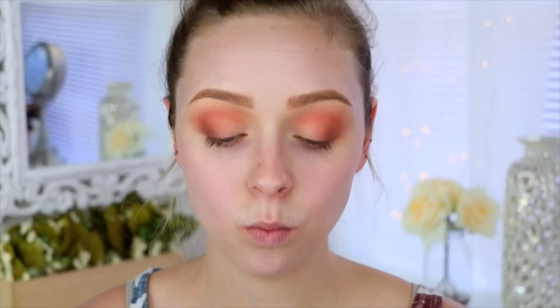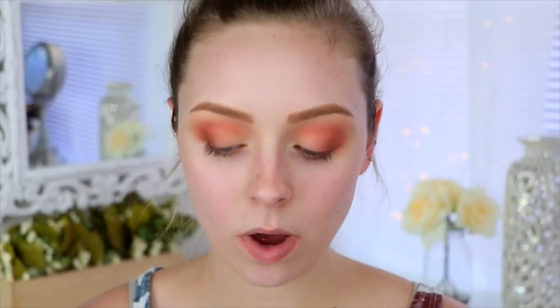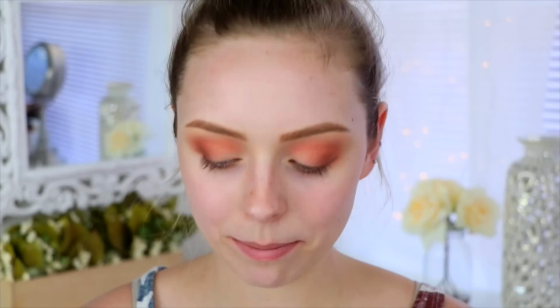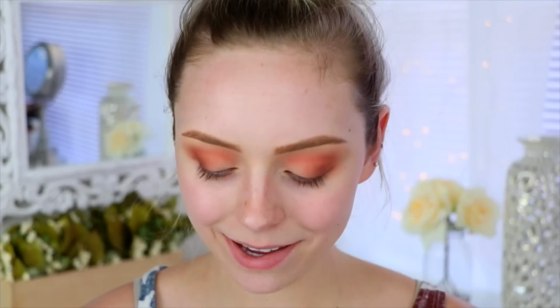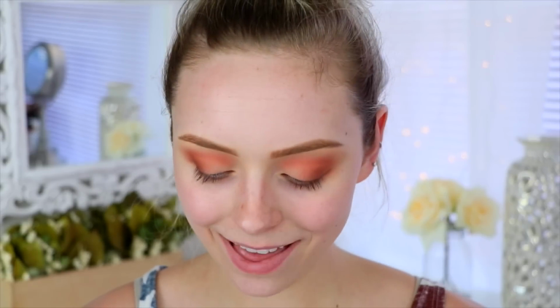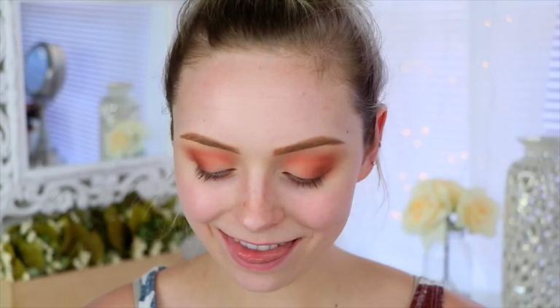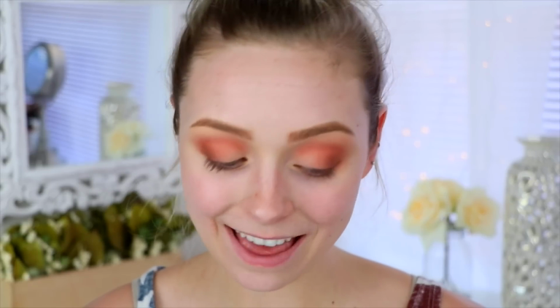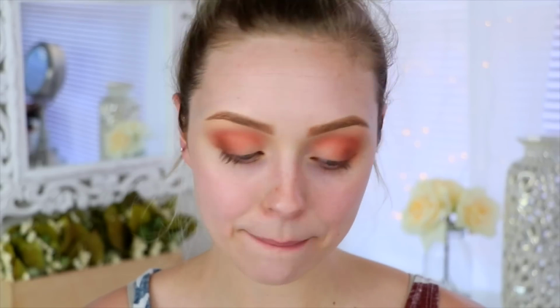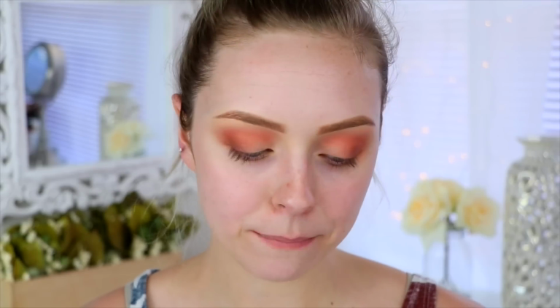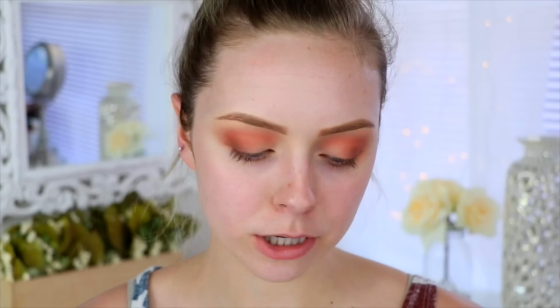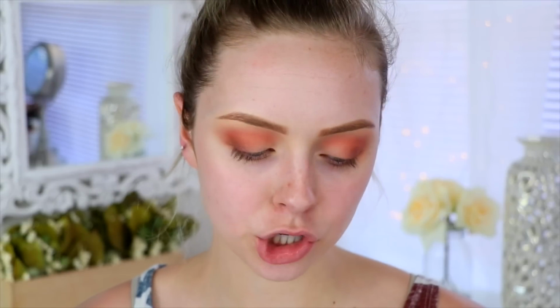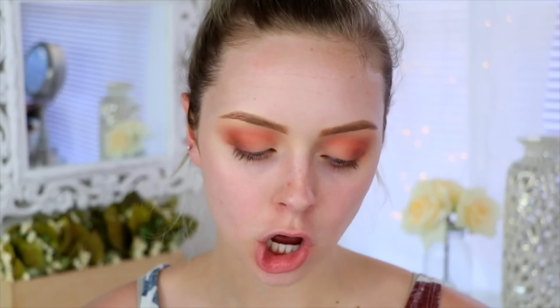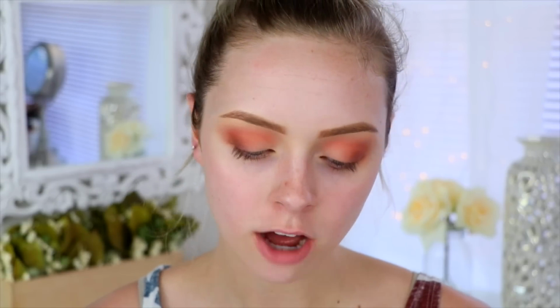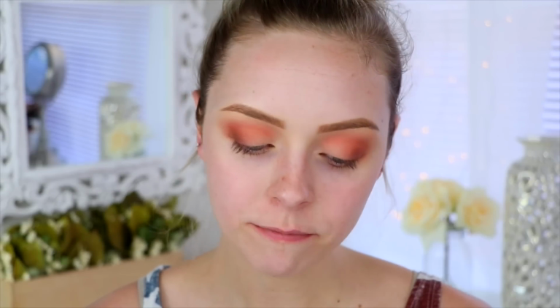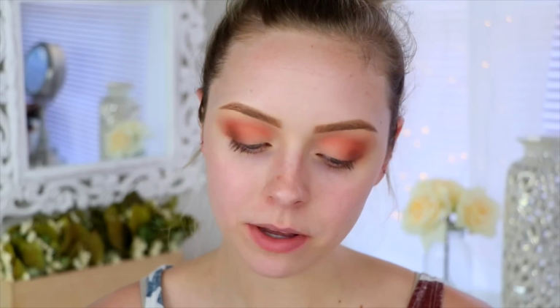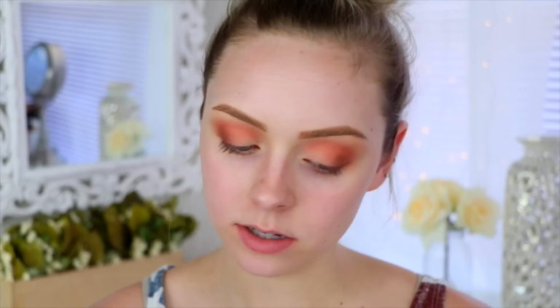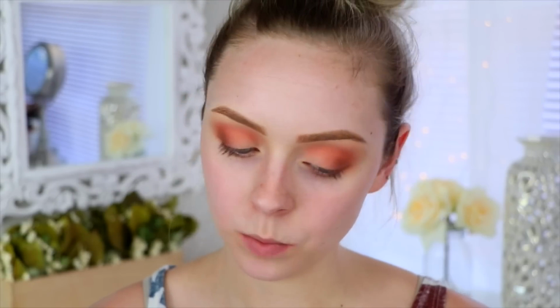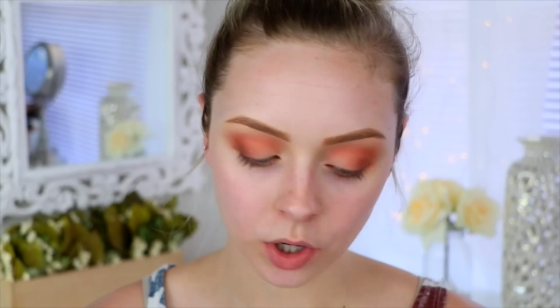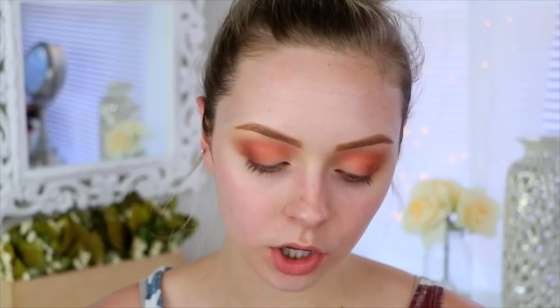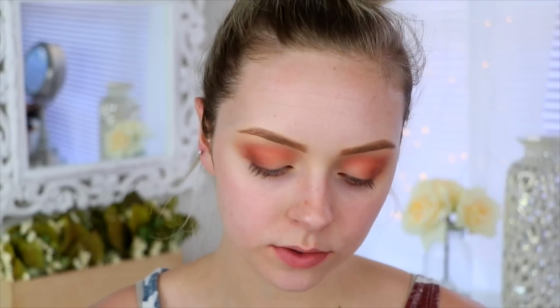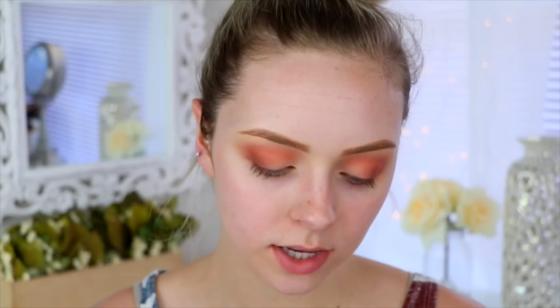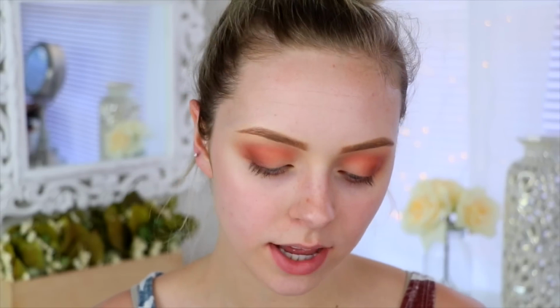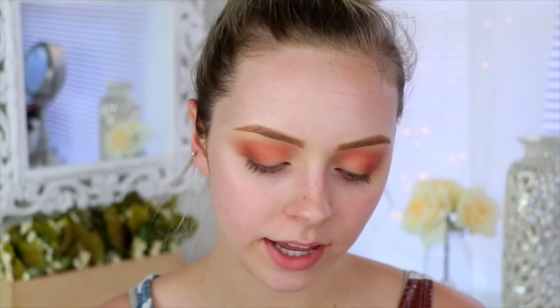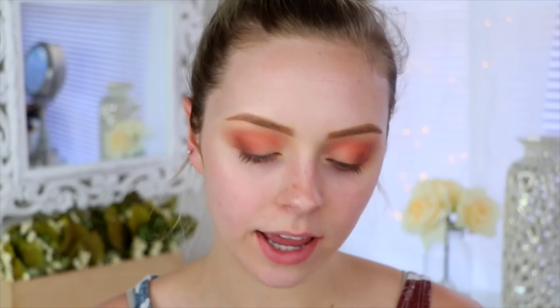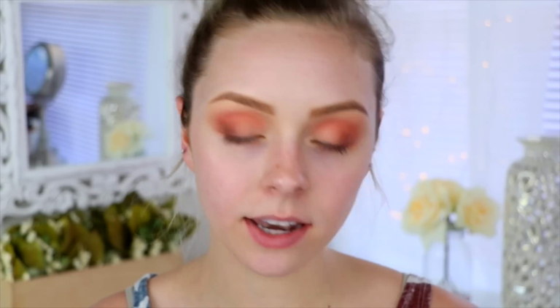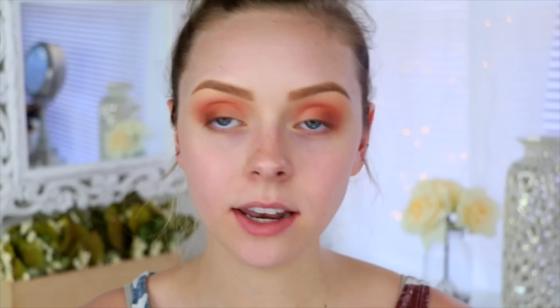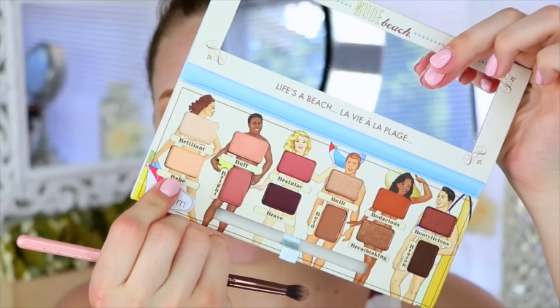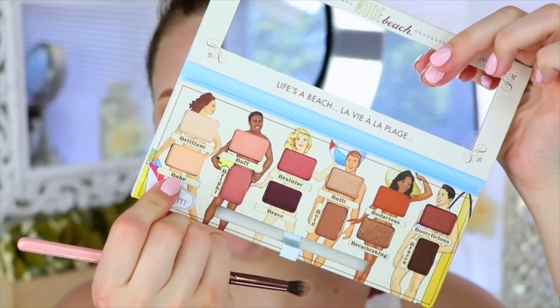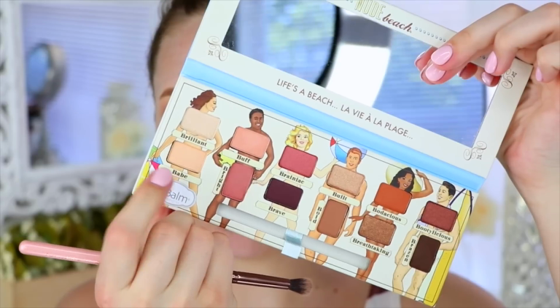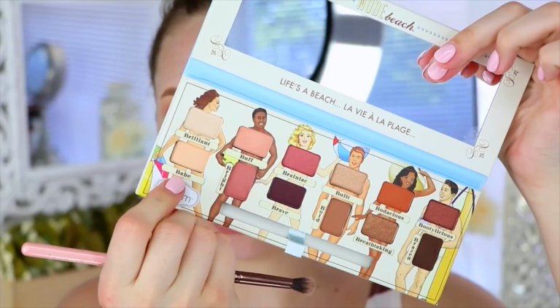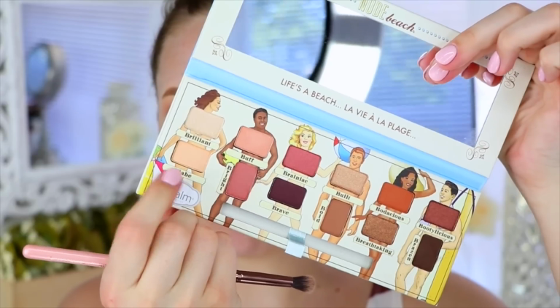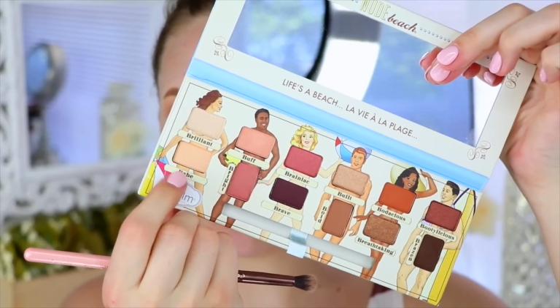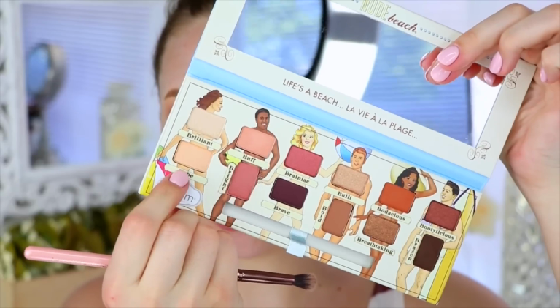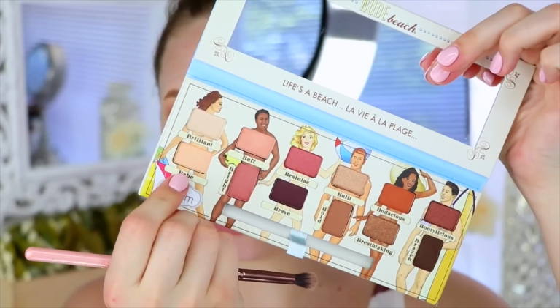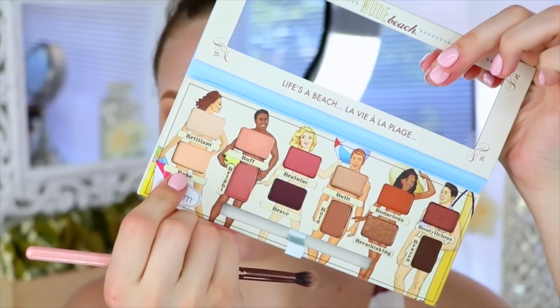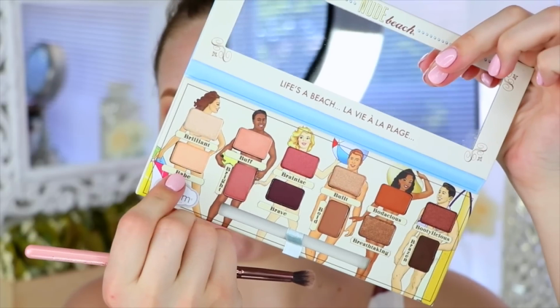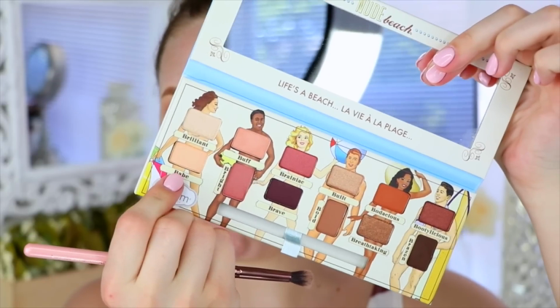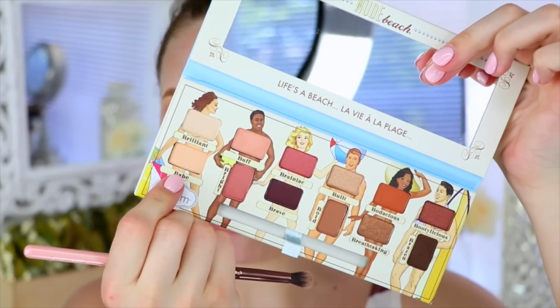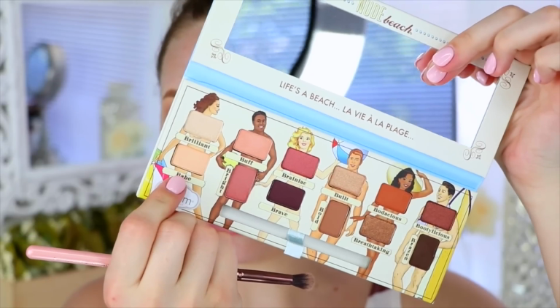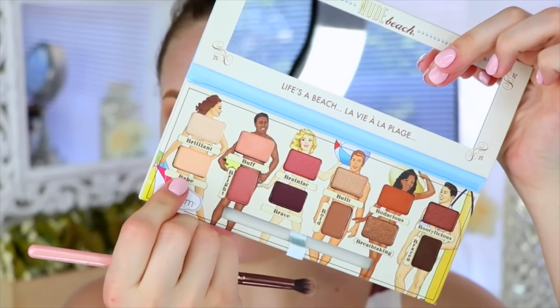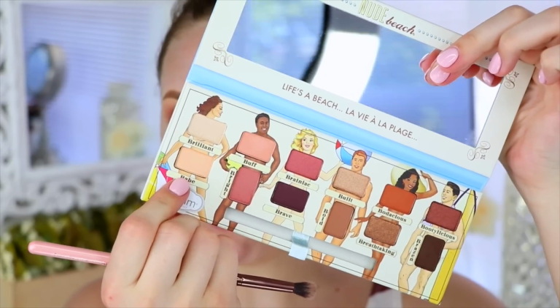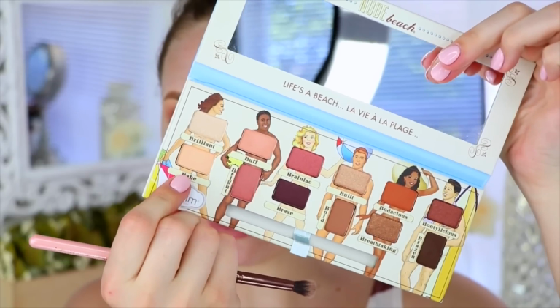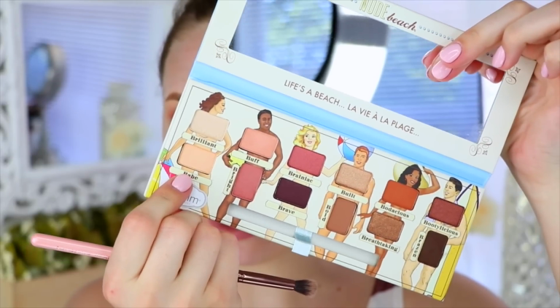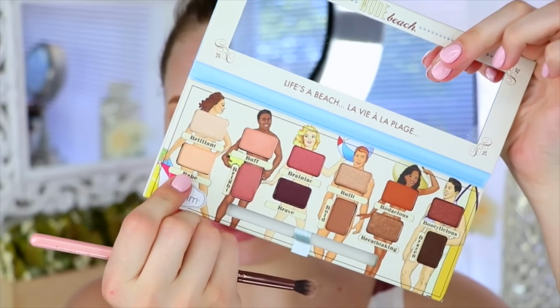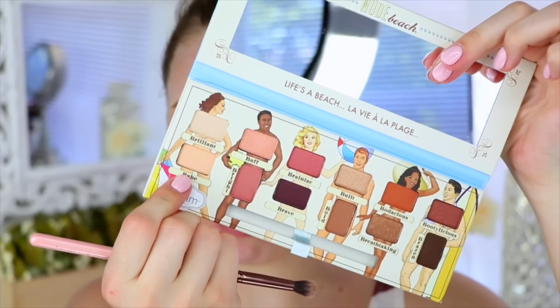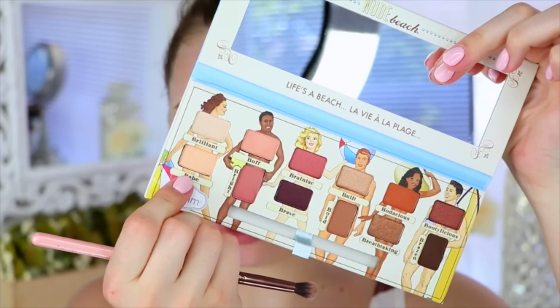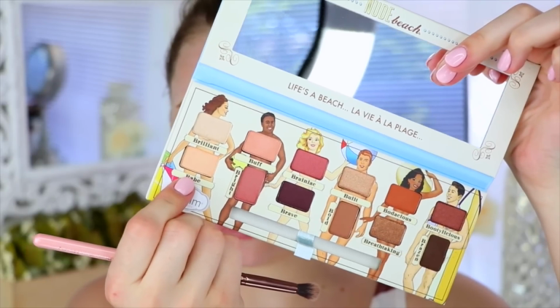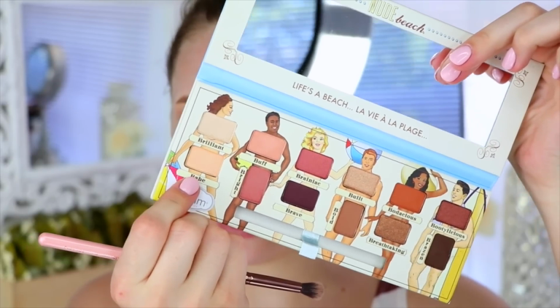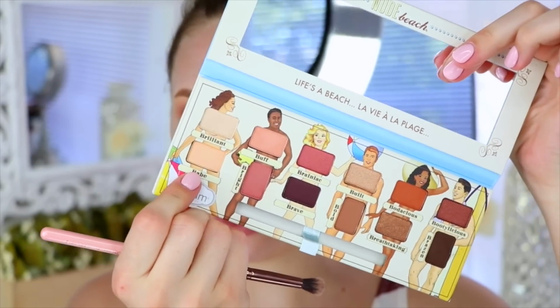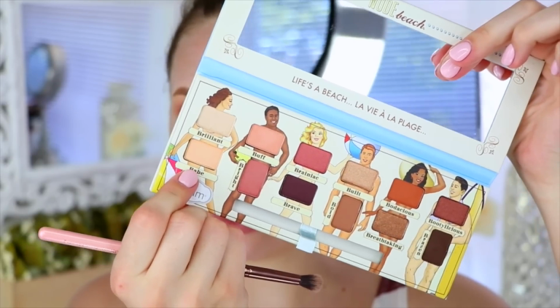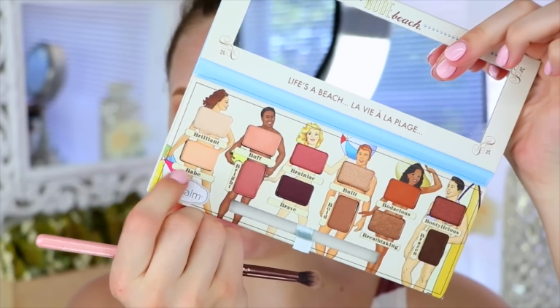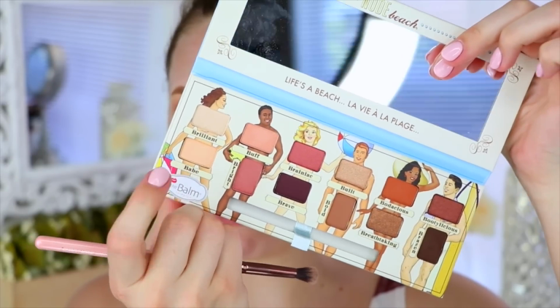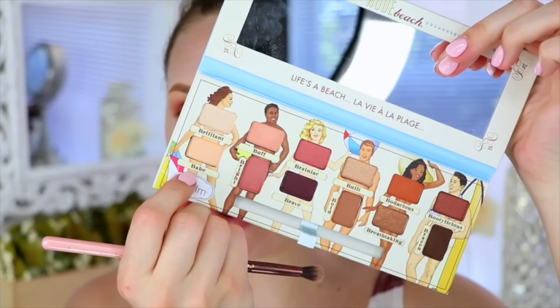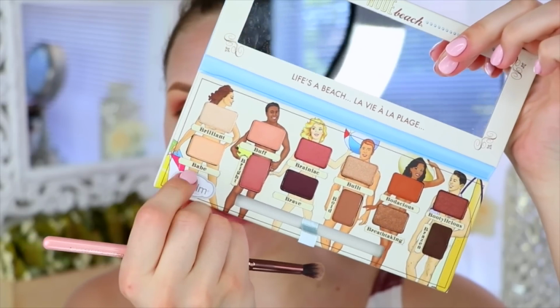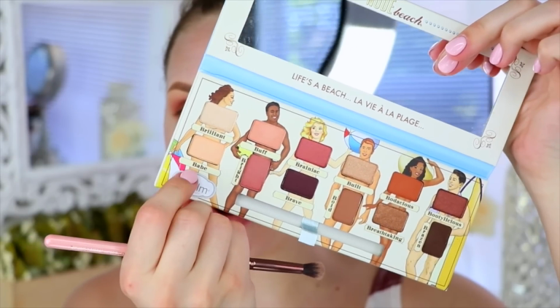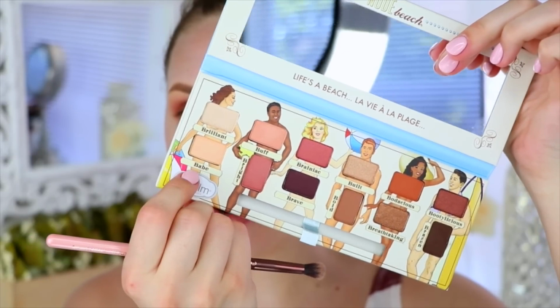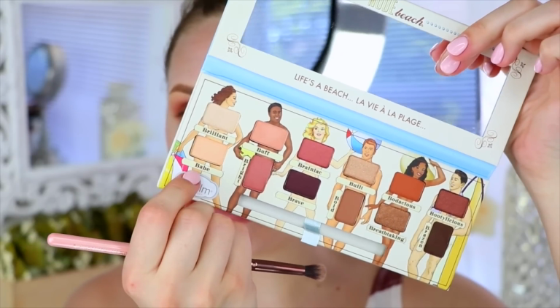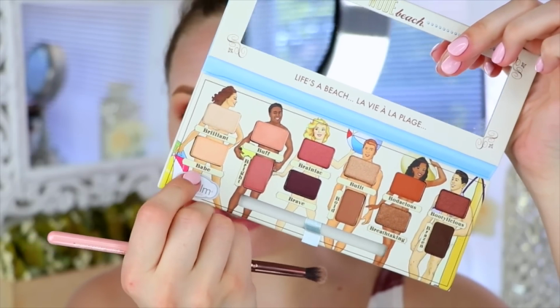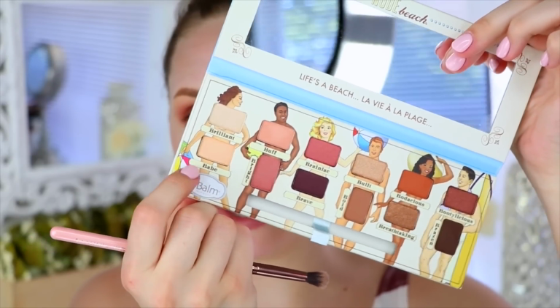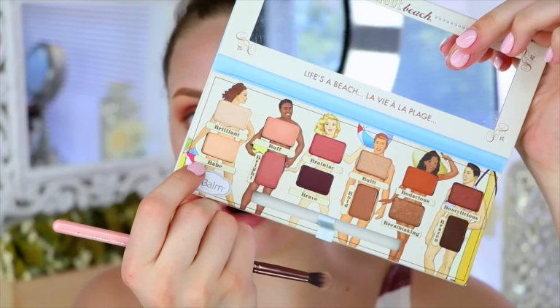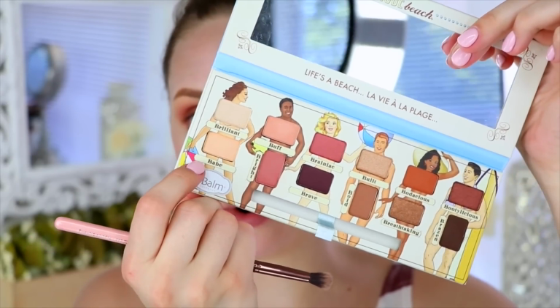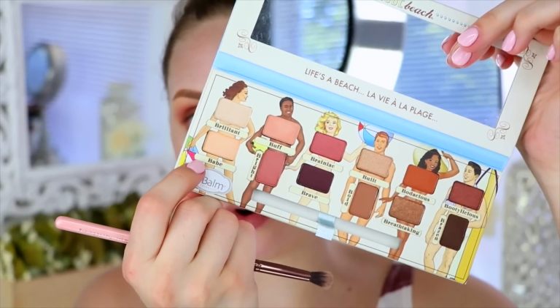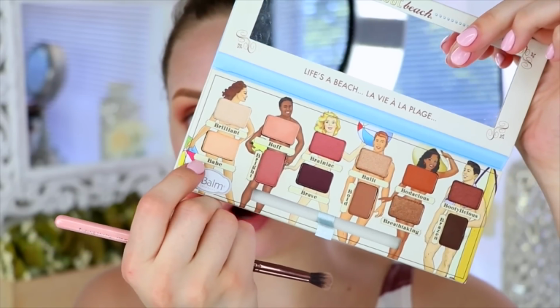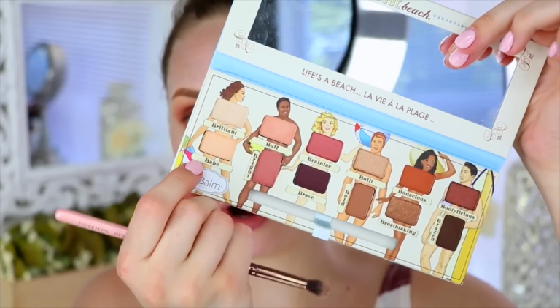Wiping that brush off because we're going to use it again — I'm going in with the shade Babe and putting that on my brow bone and inner corner.